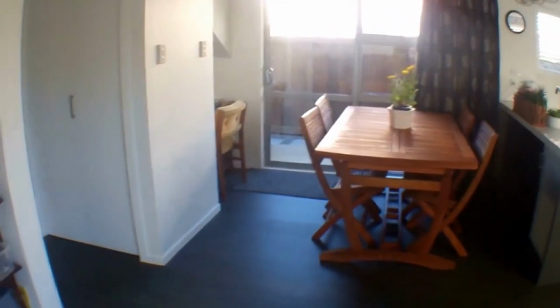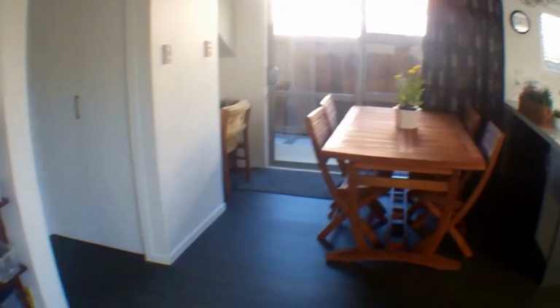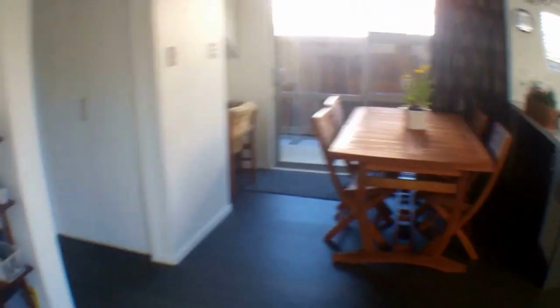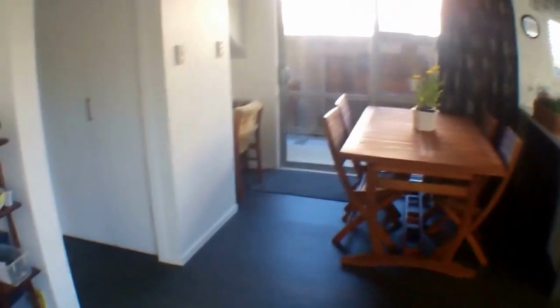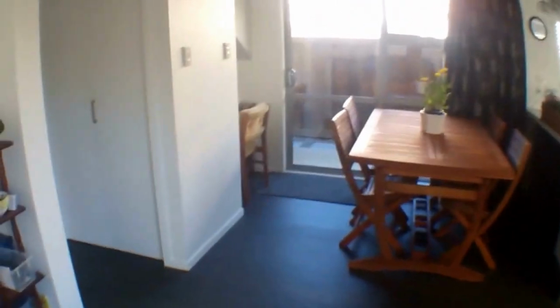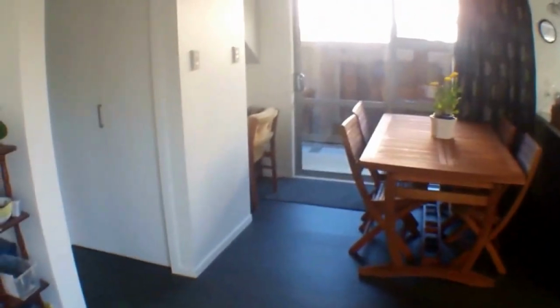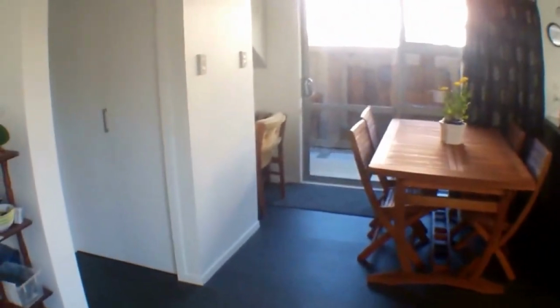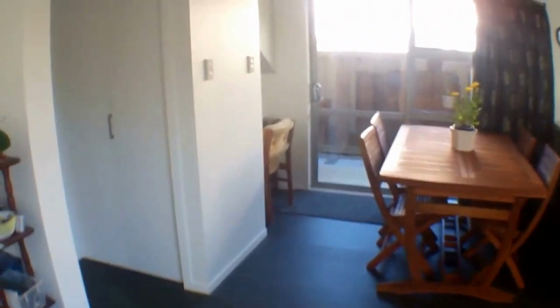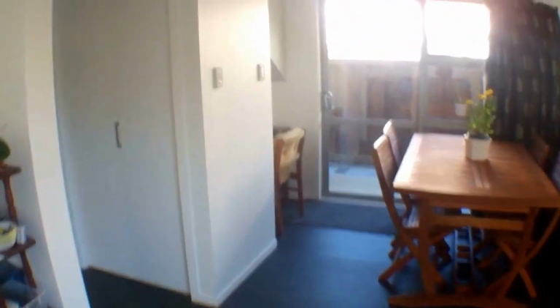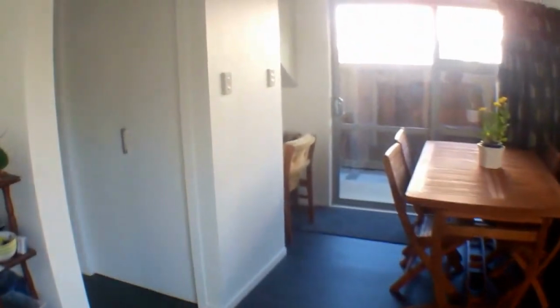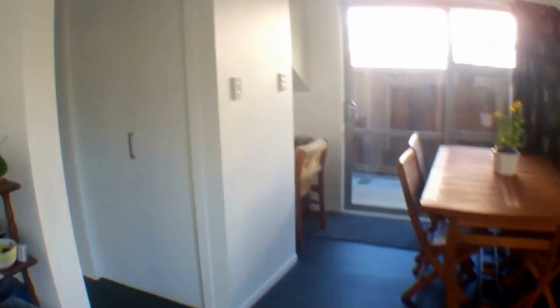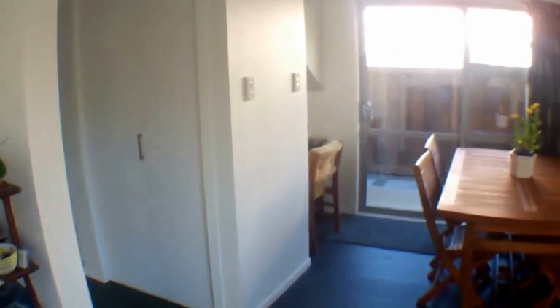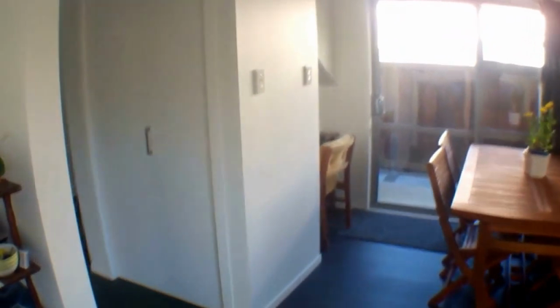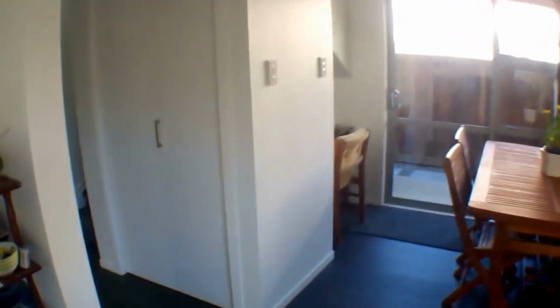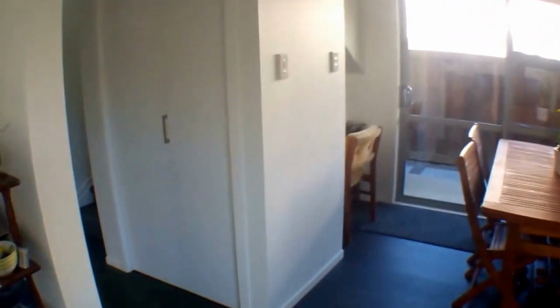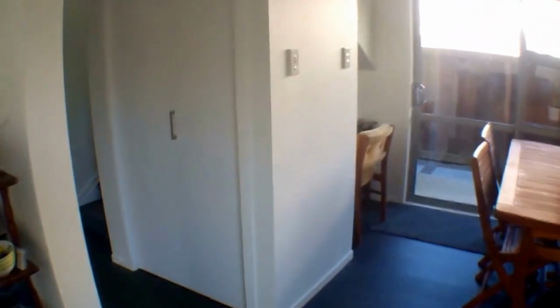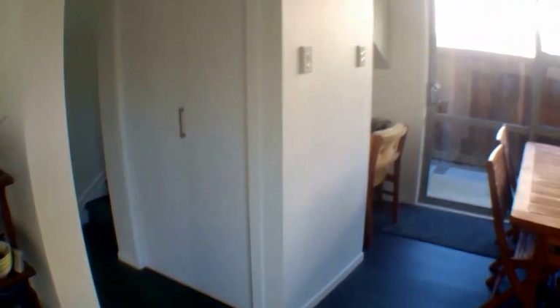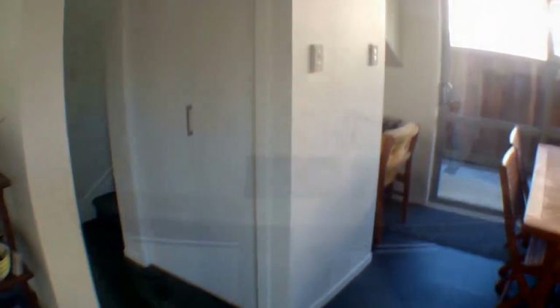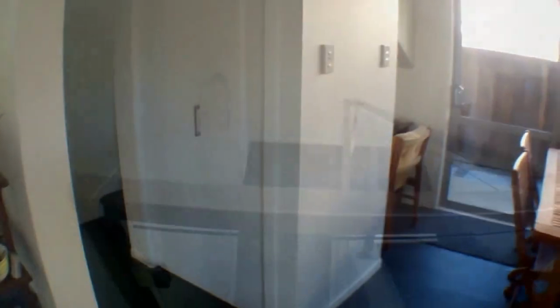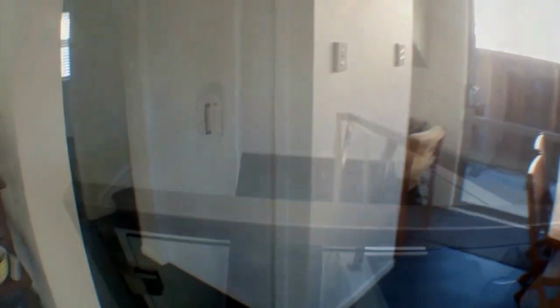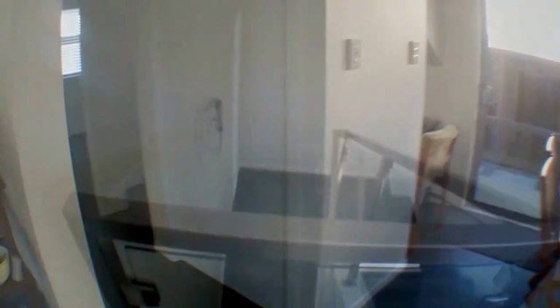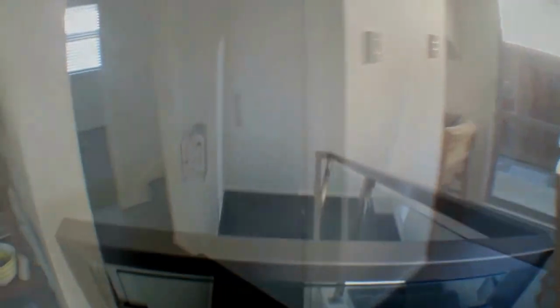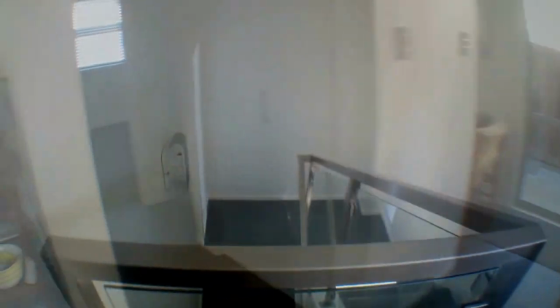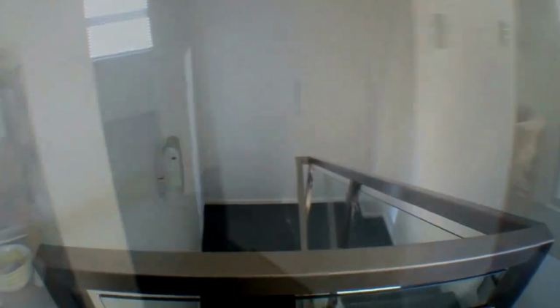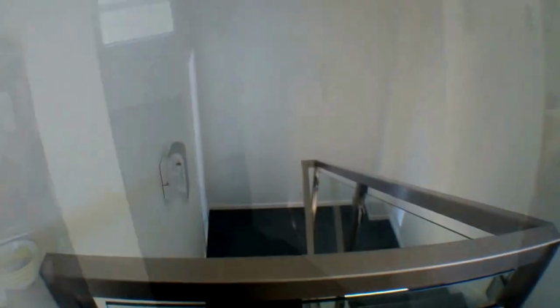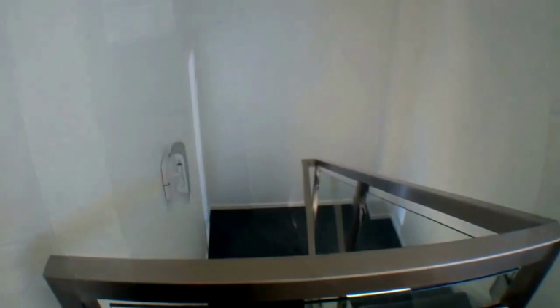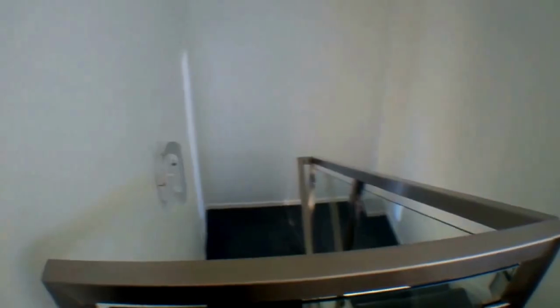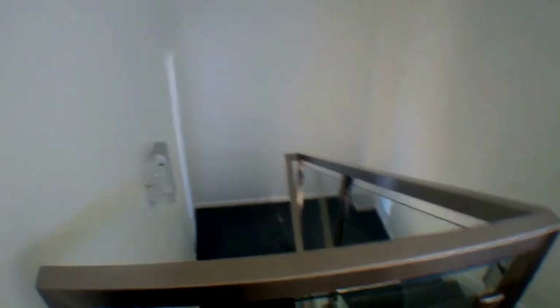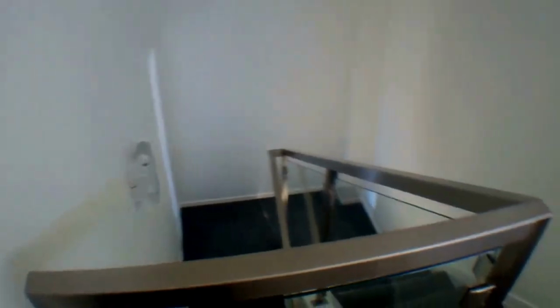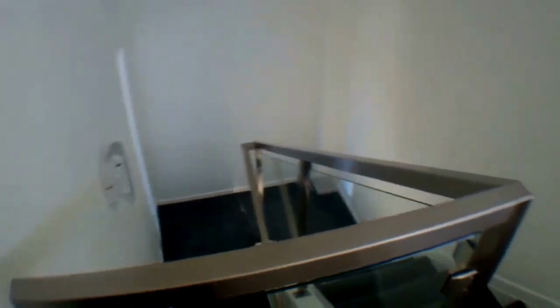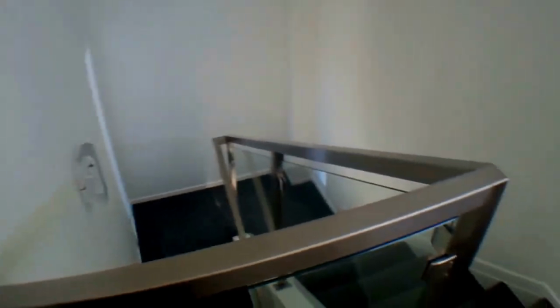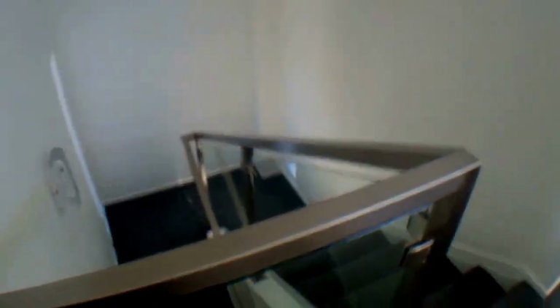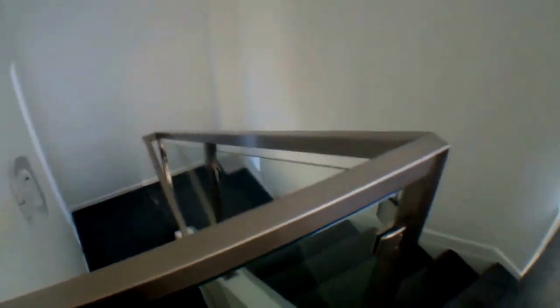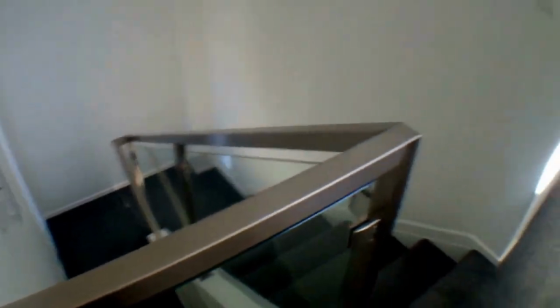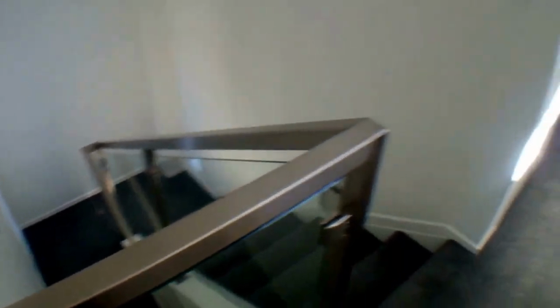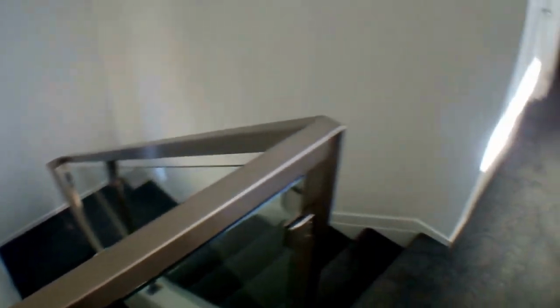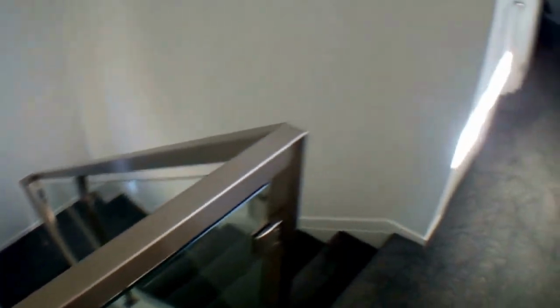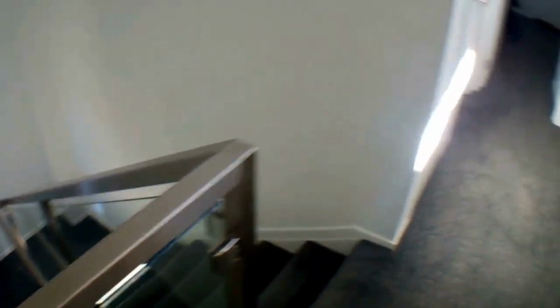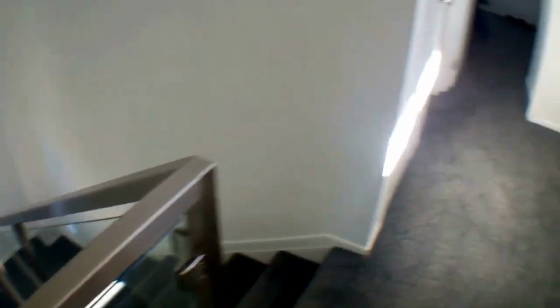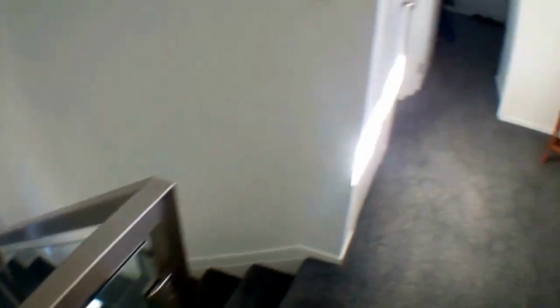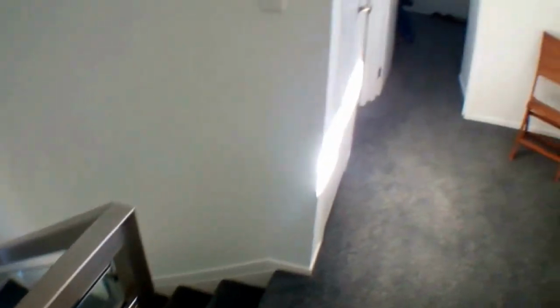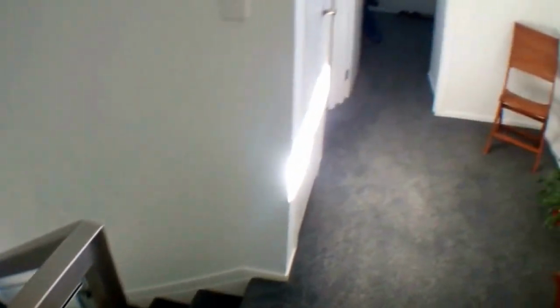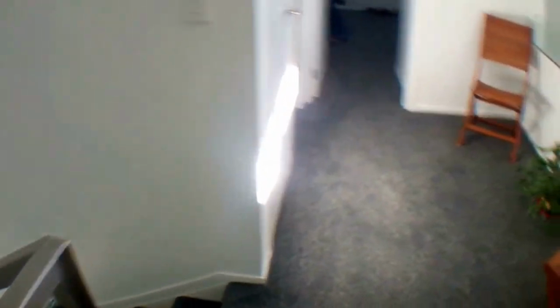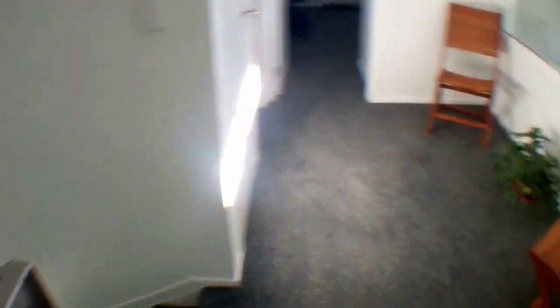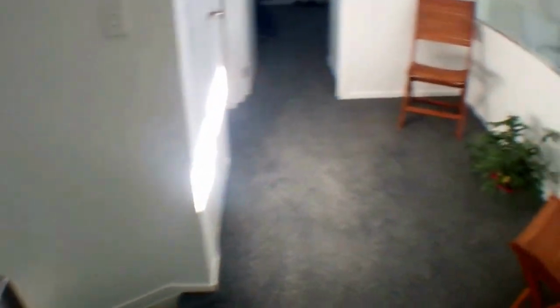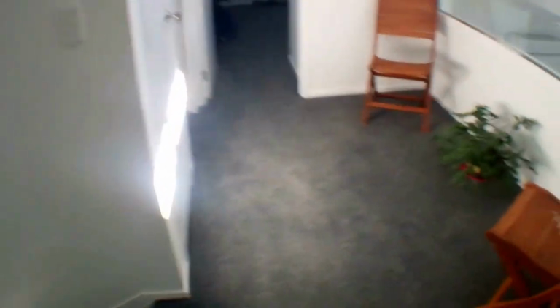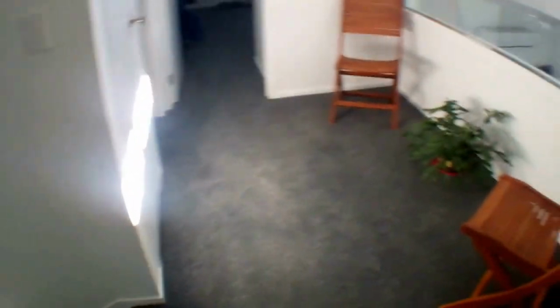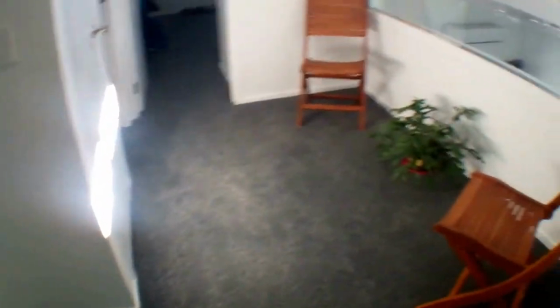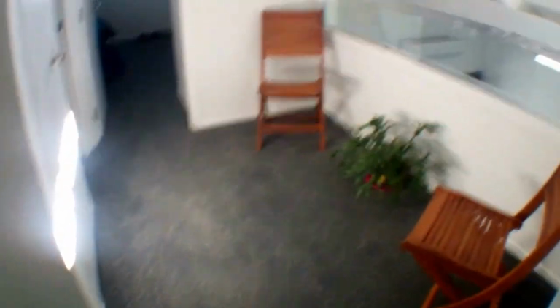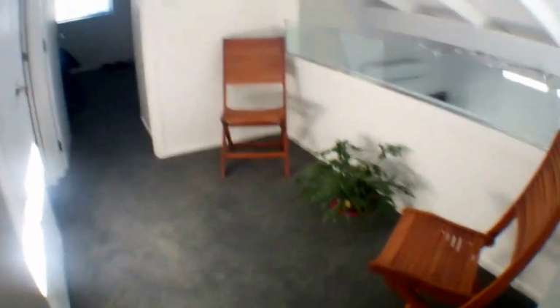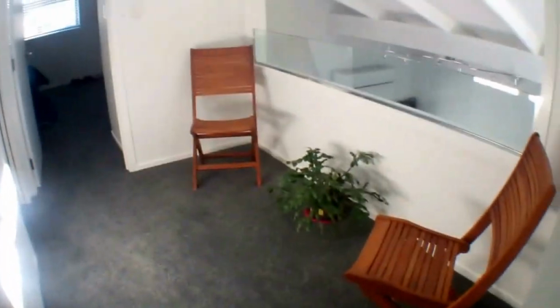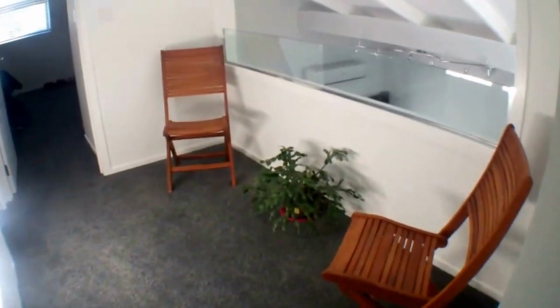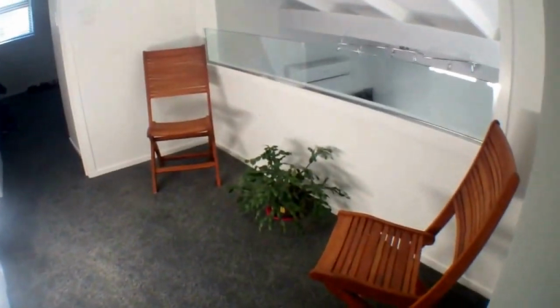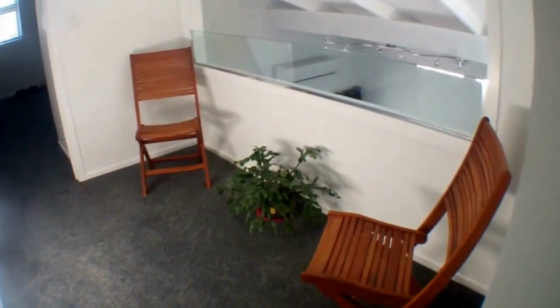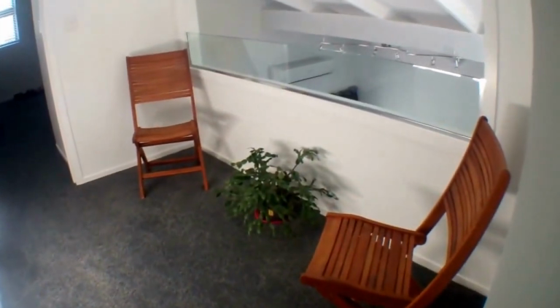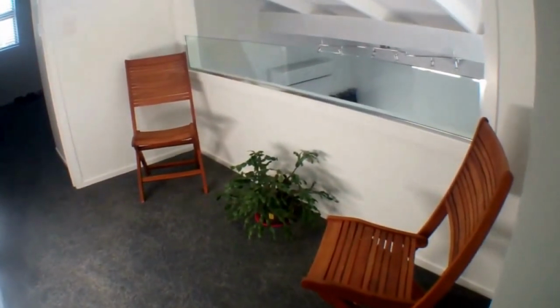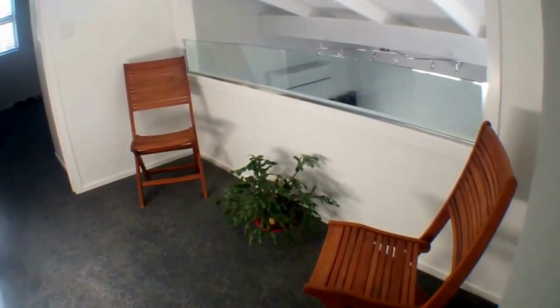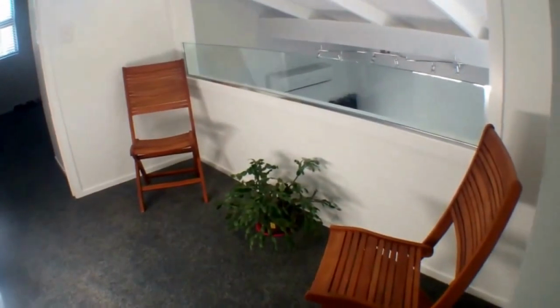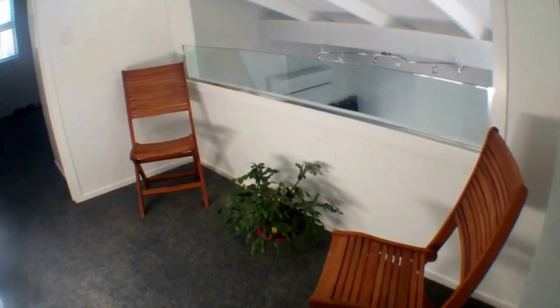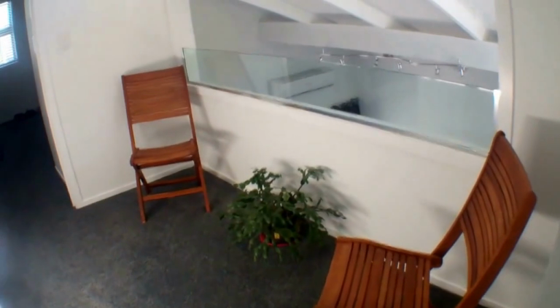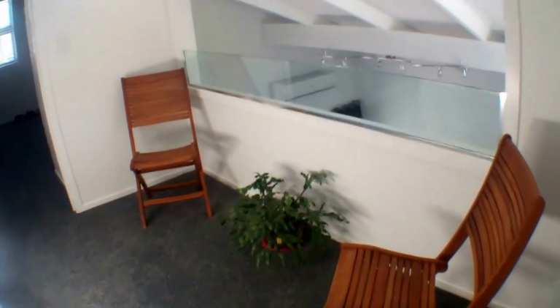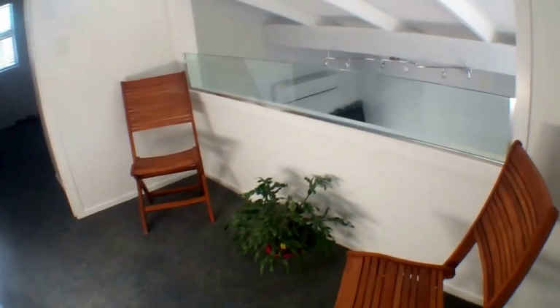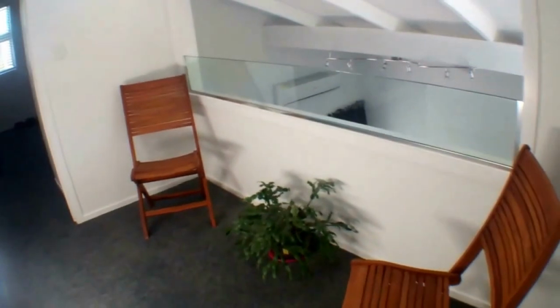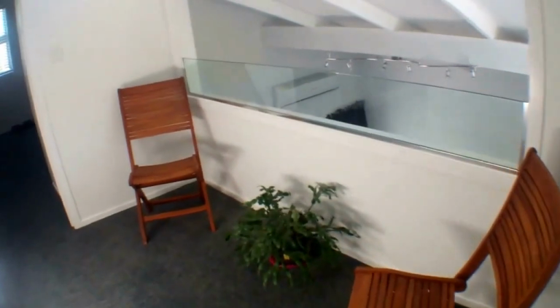Now I'll show you upstairs. At the top of the stairs we've got a landing area which overlooks the lounge.